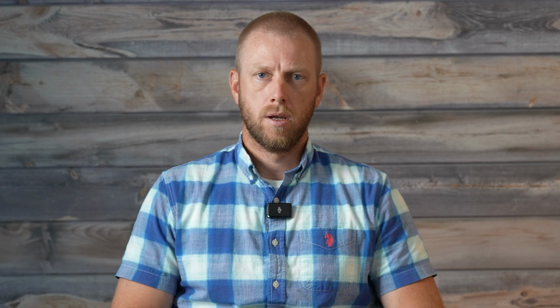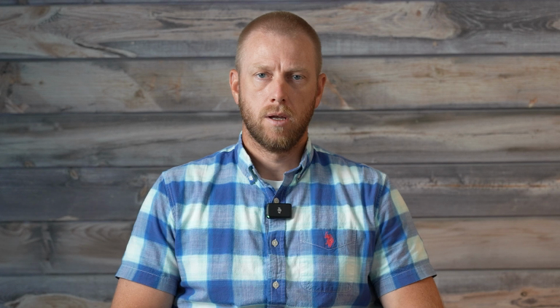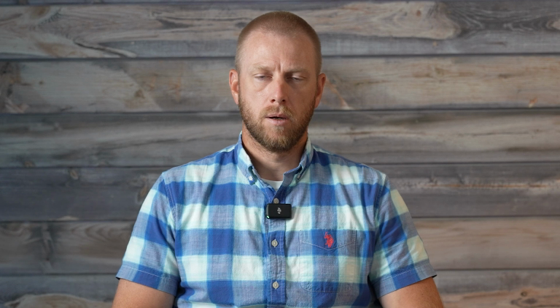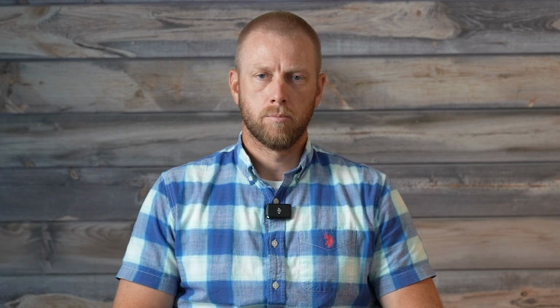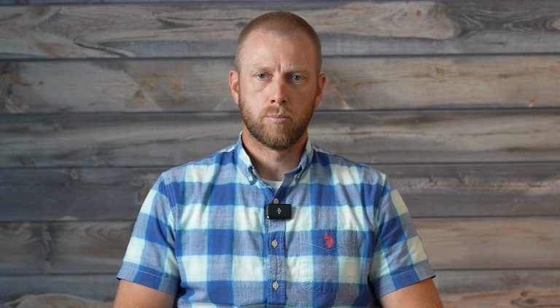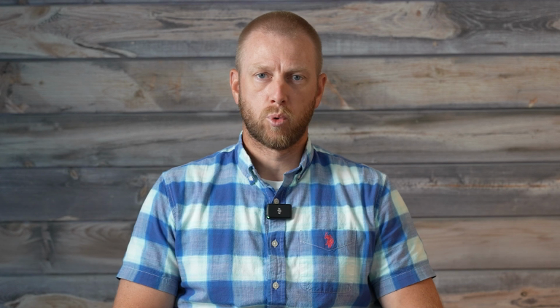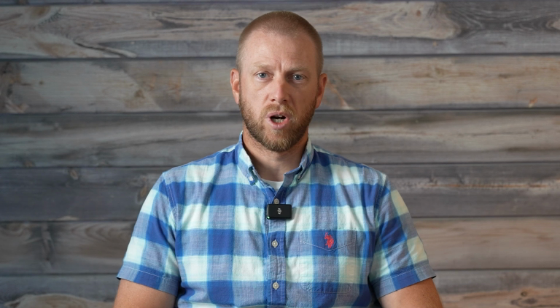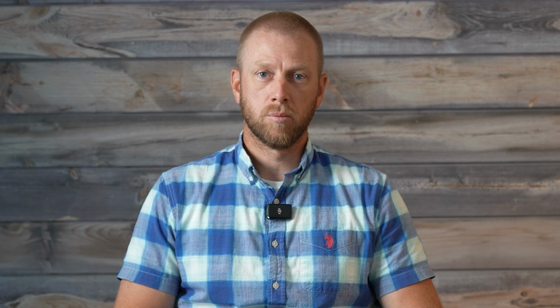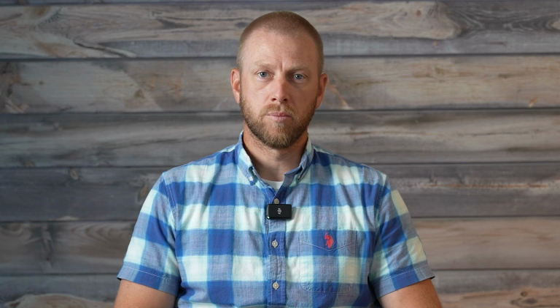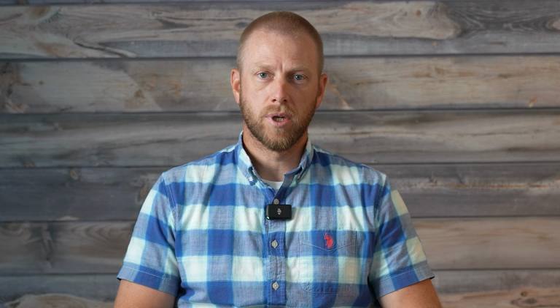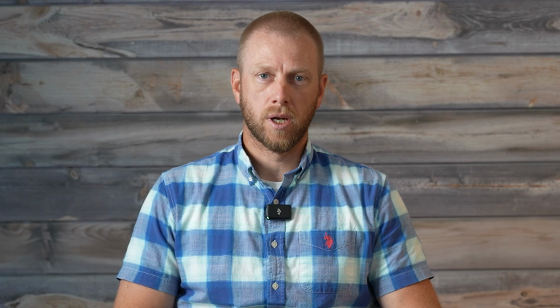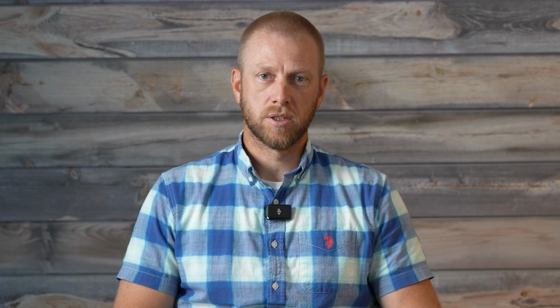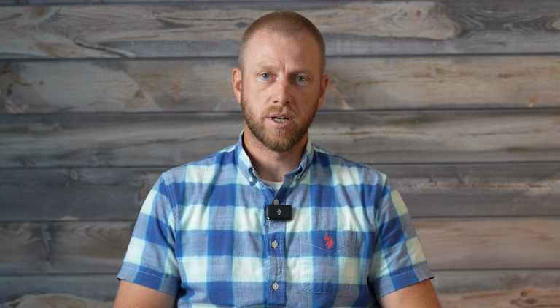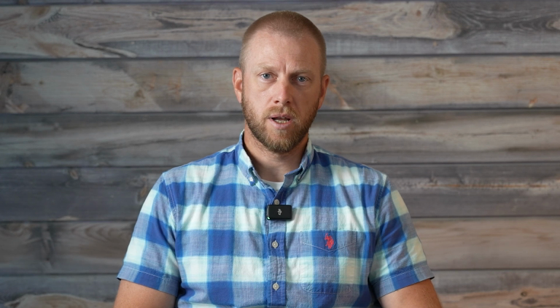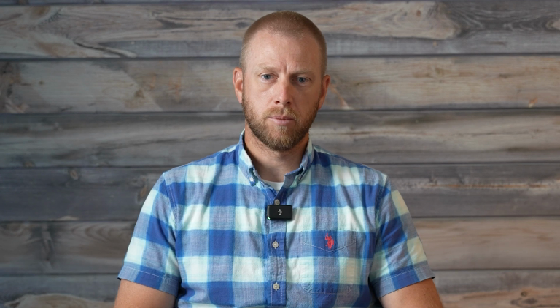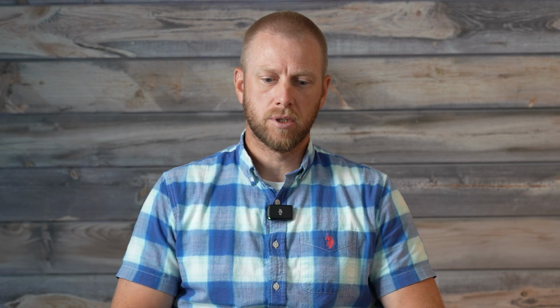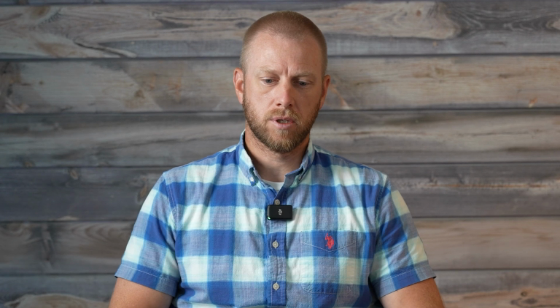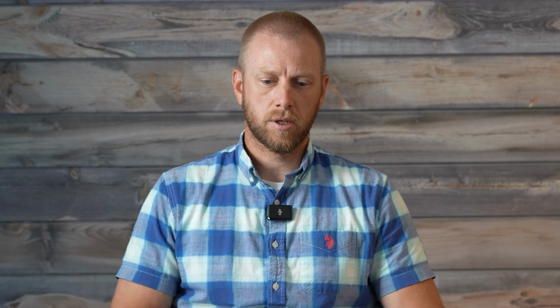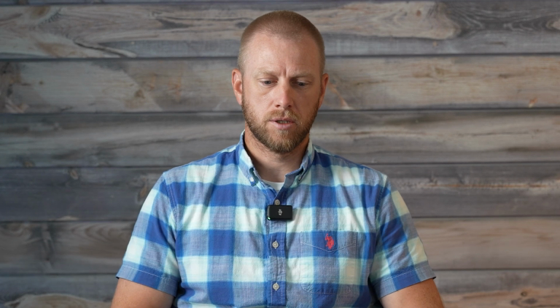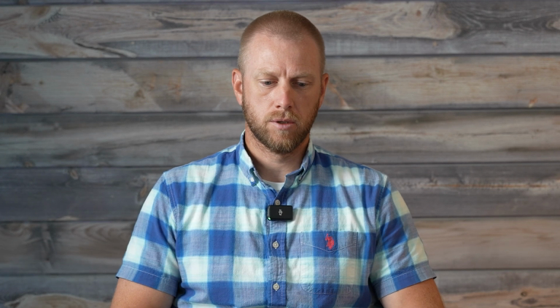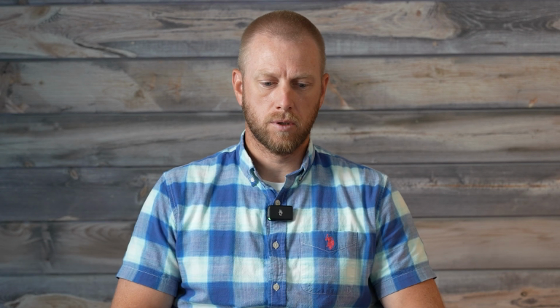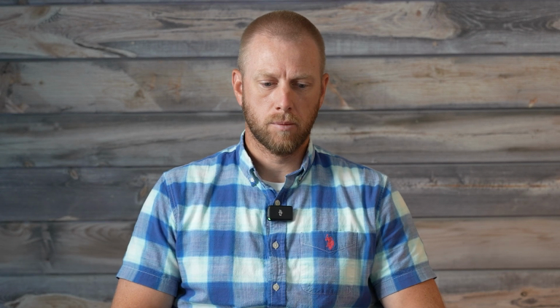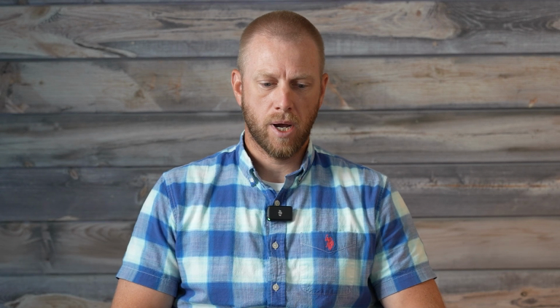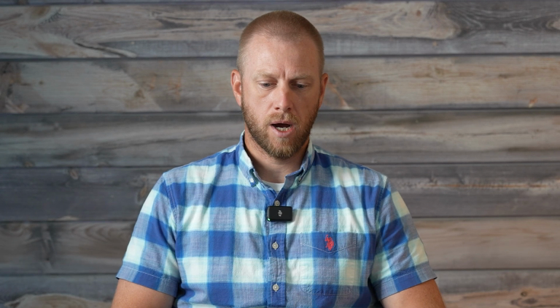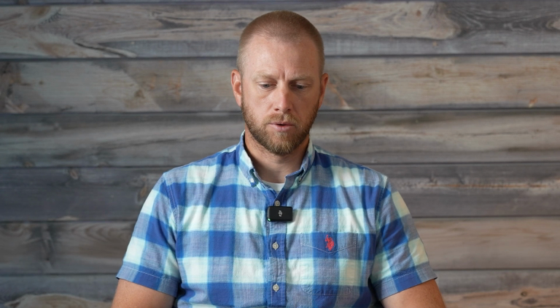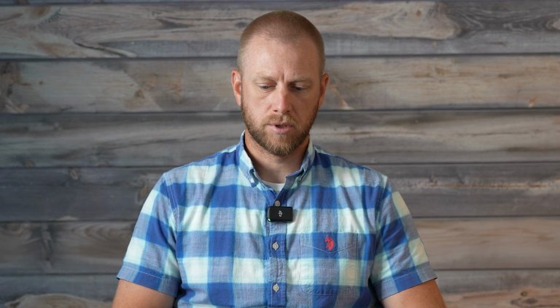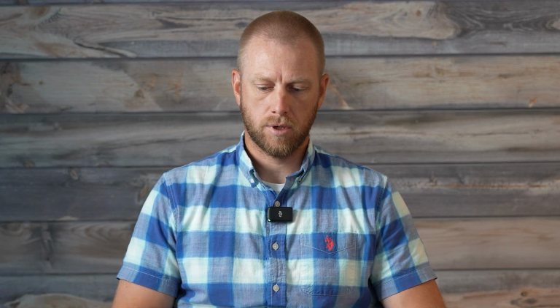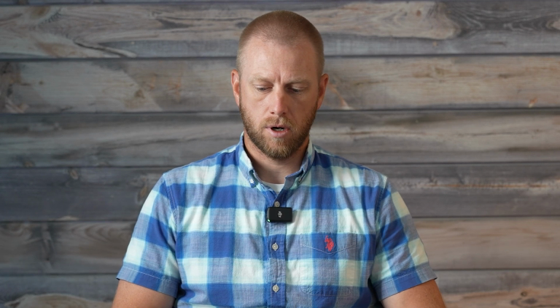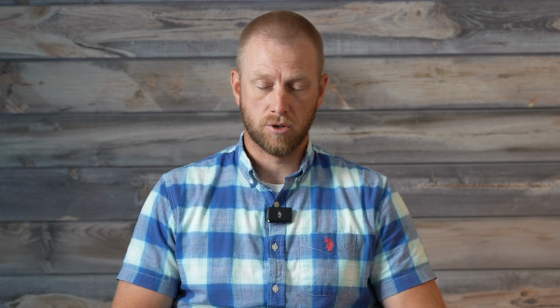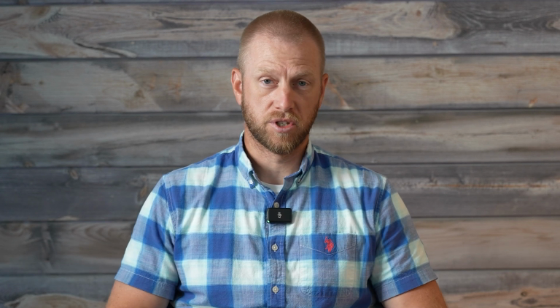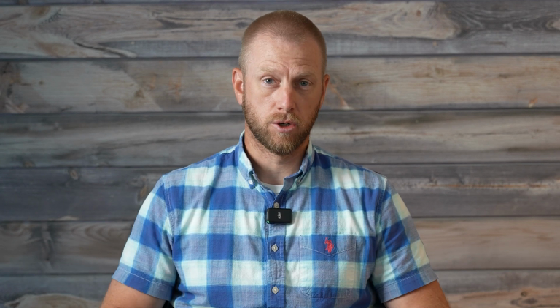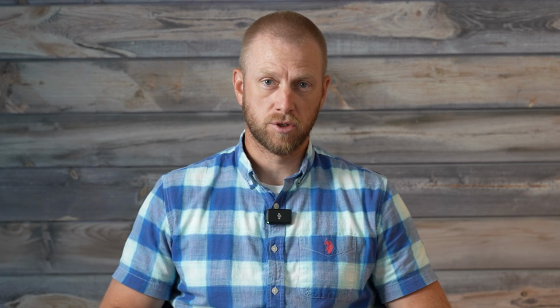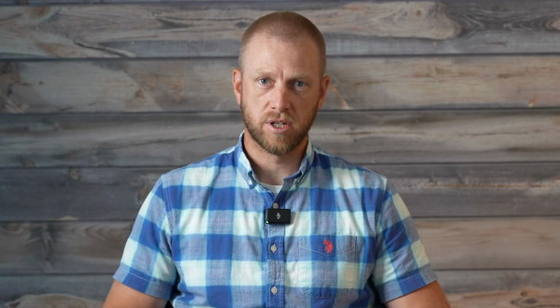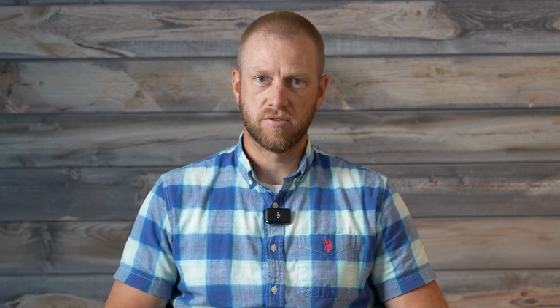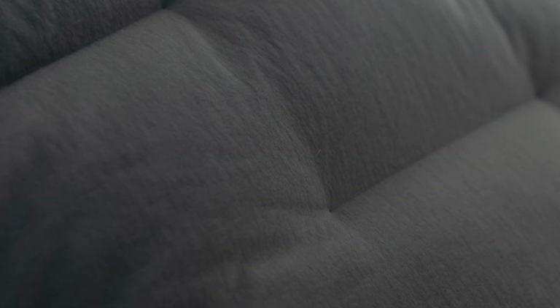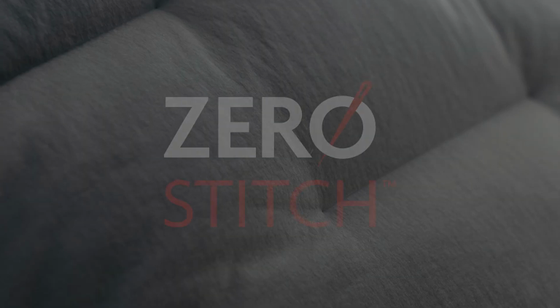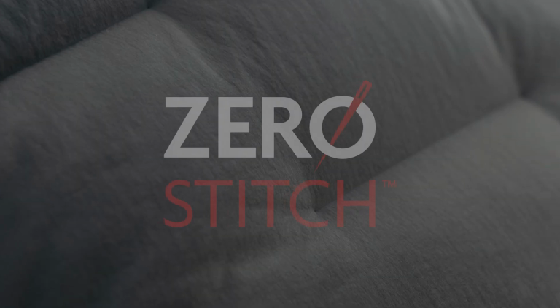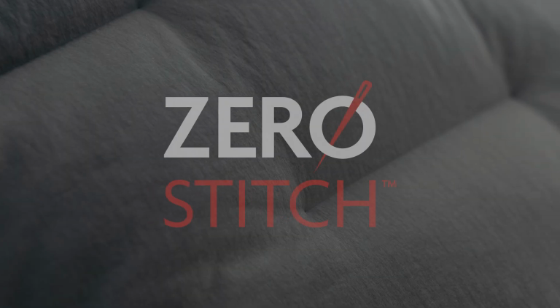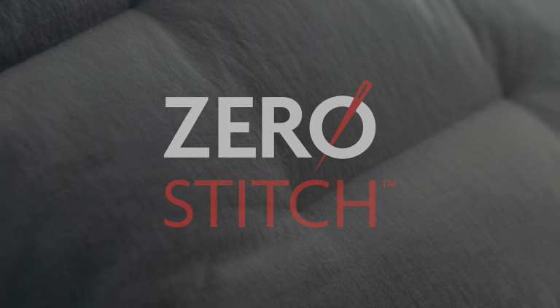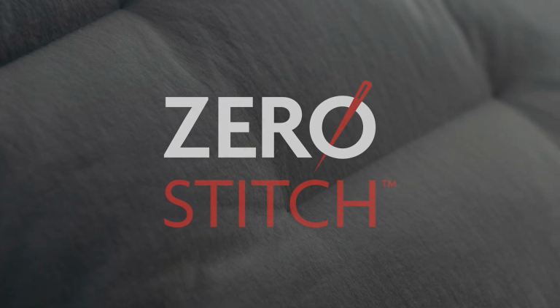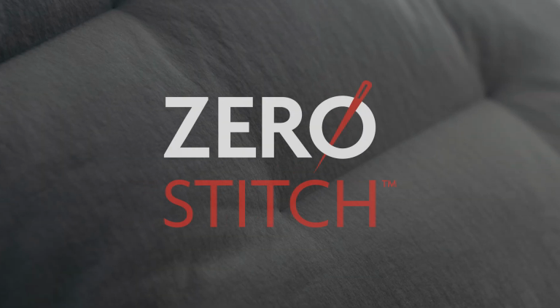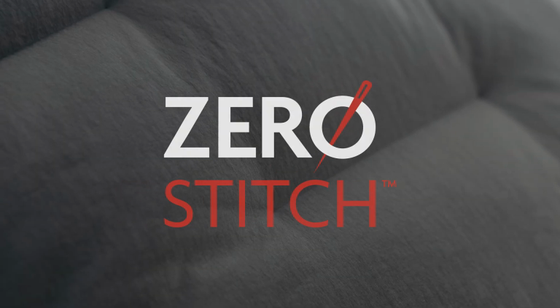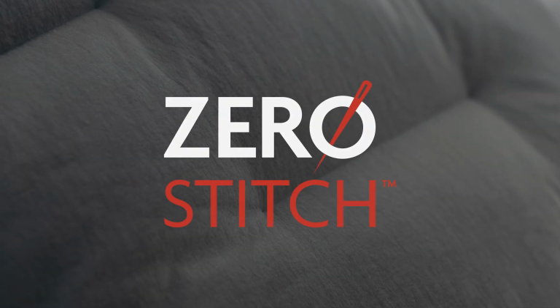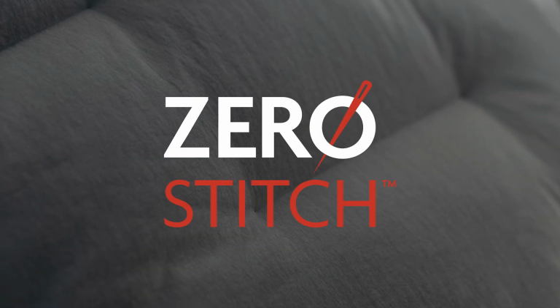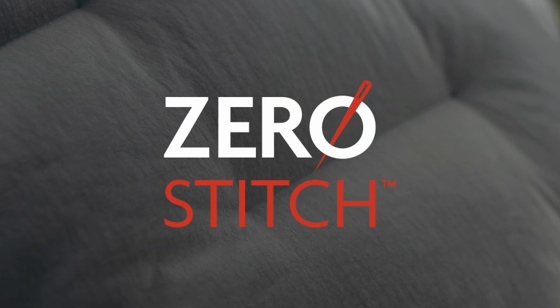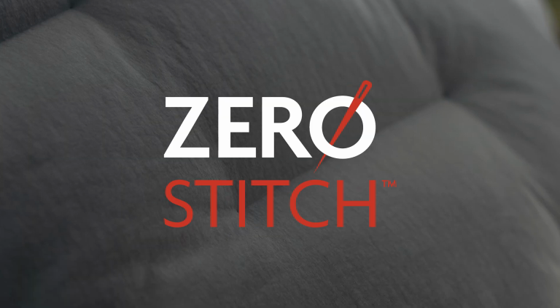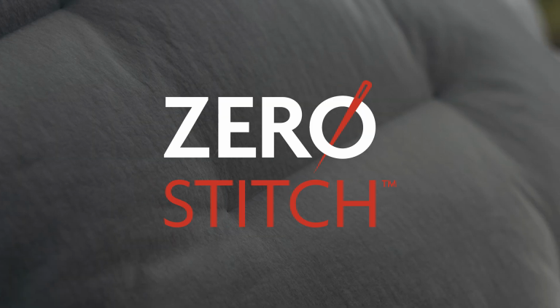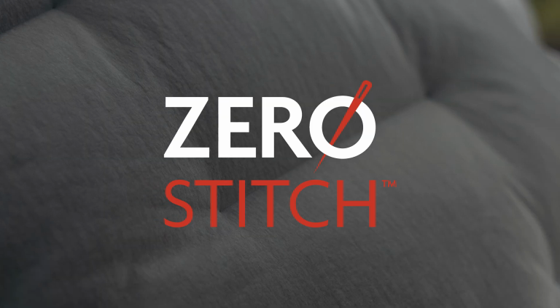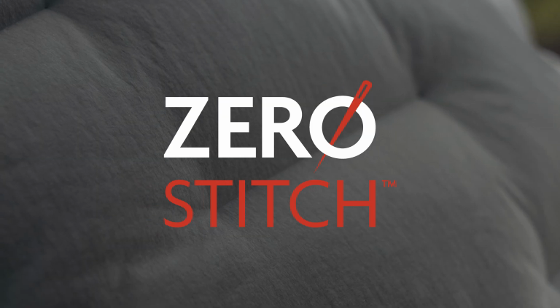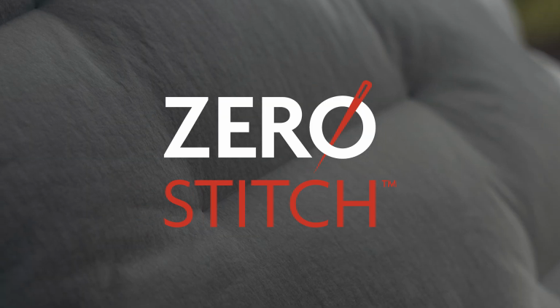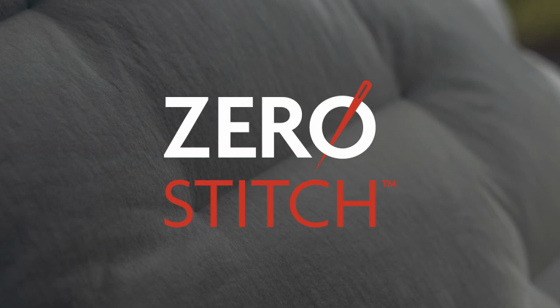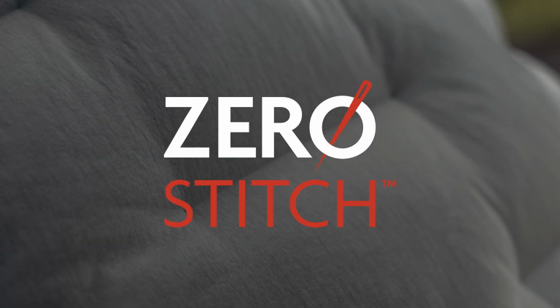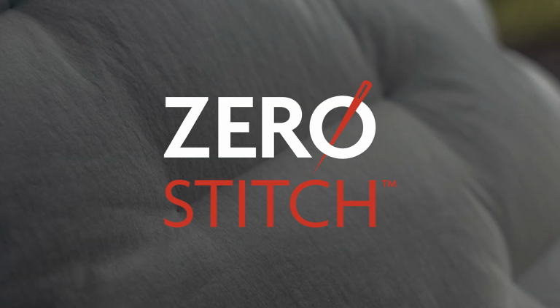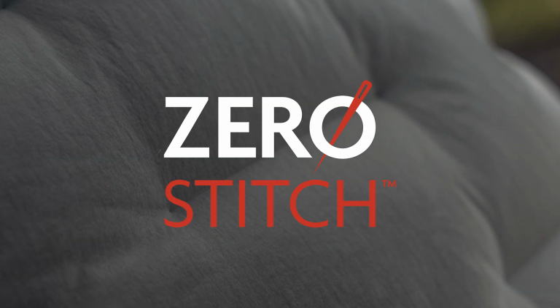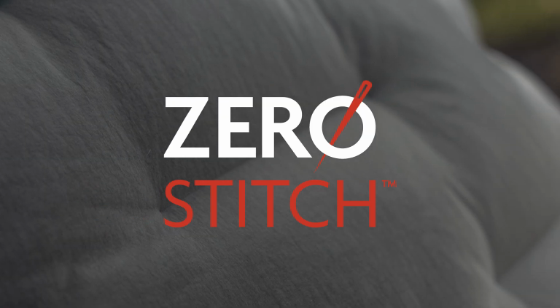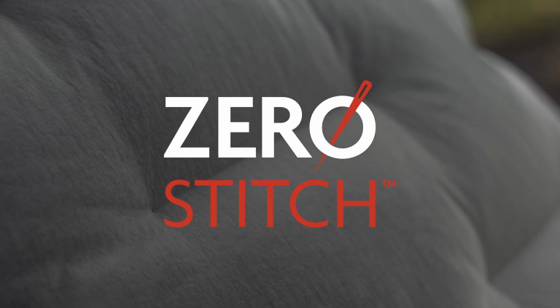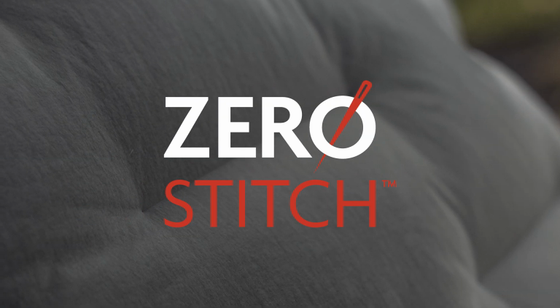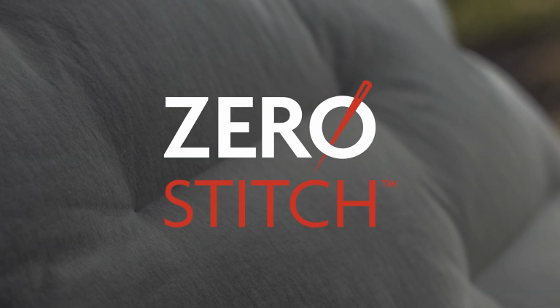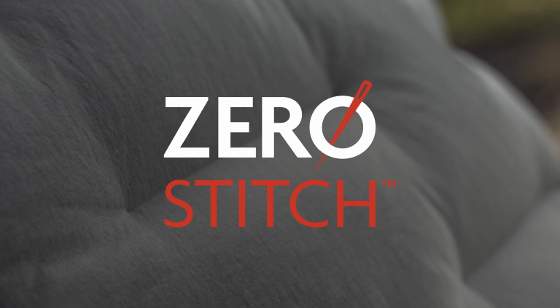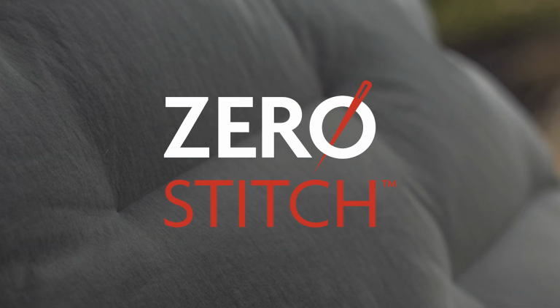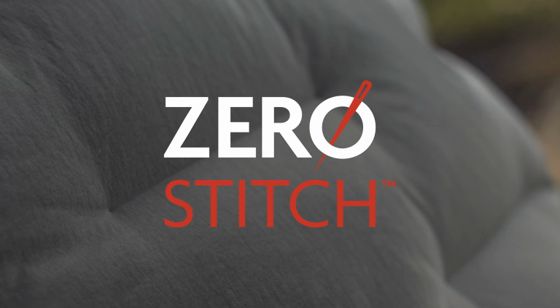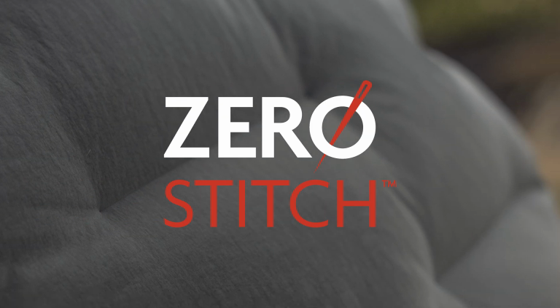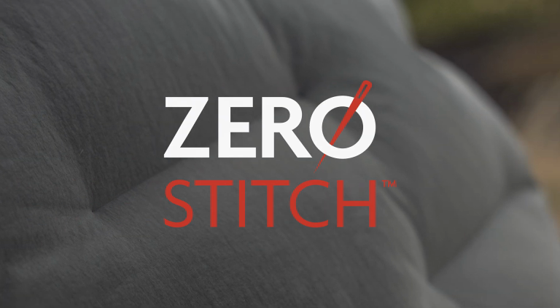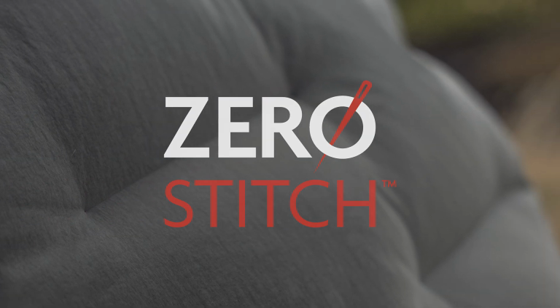Hey, I'm Brigham. Today I'm going to talk to you about our Zero Stitch fabric. This is the fabric we use for the Vantage Alpine jacket.